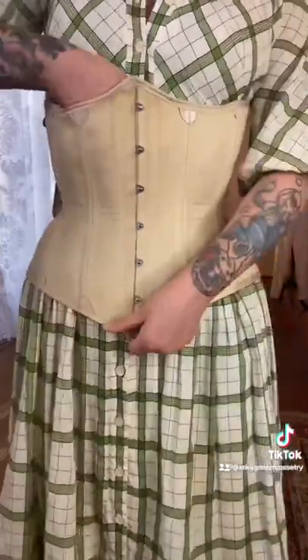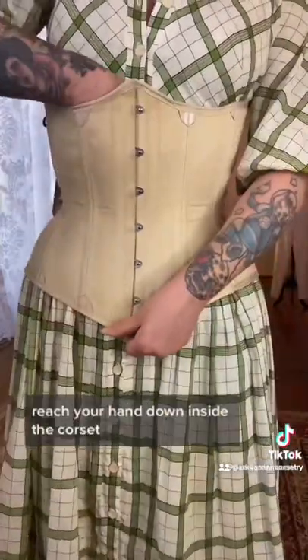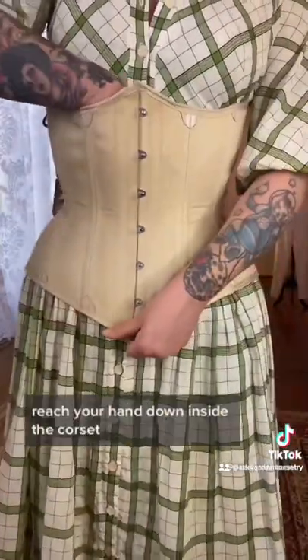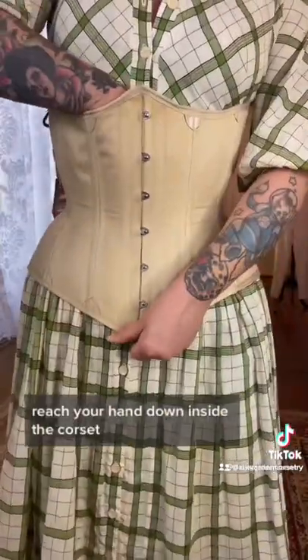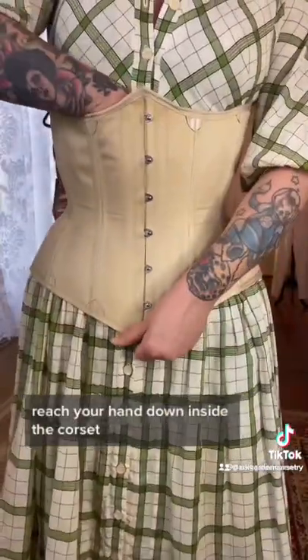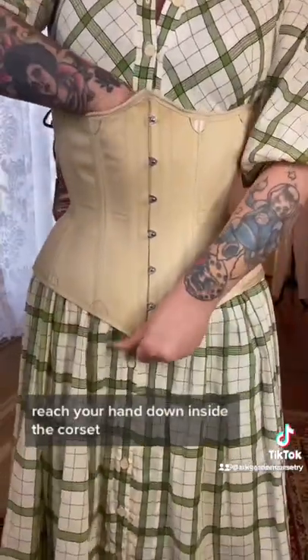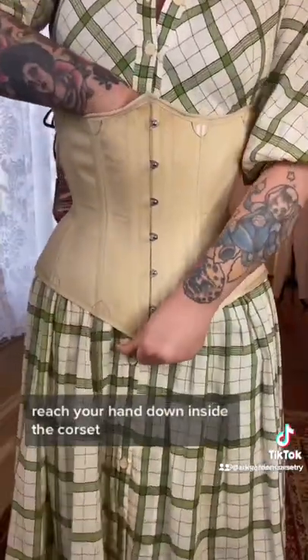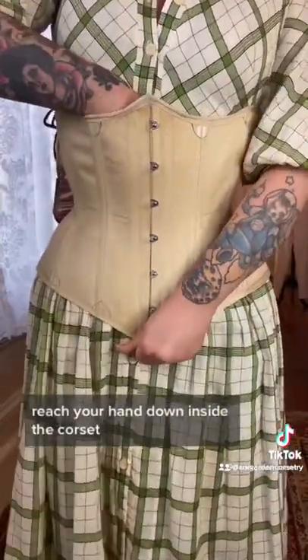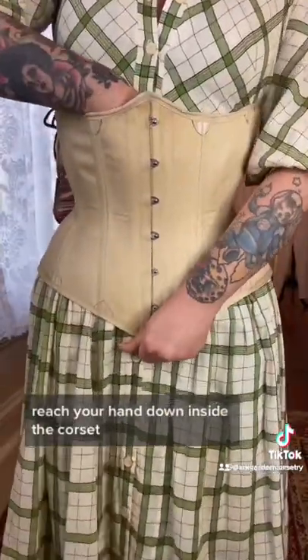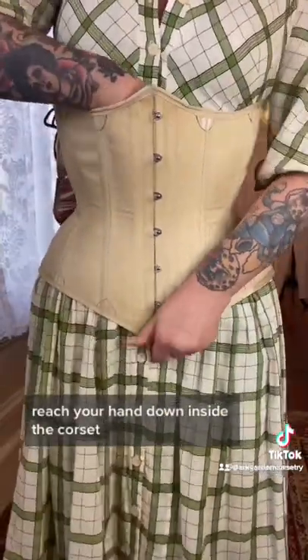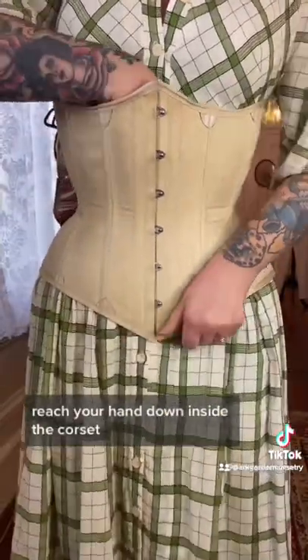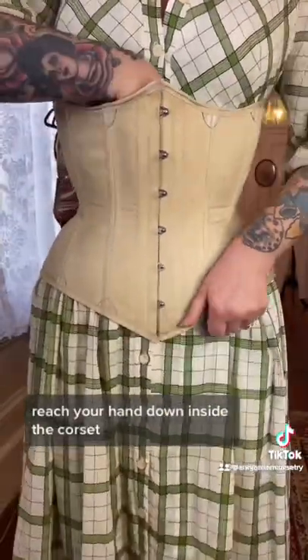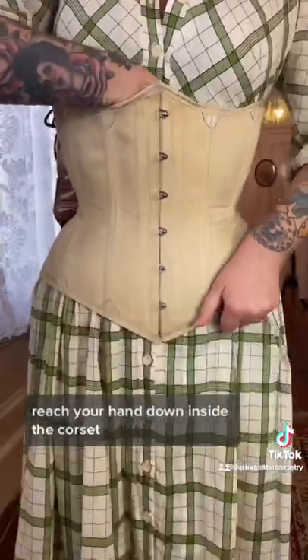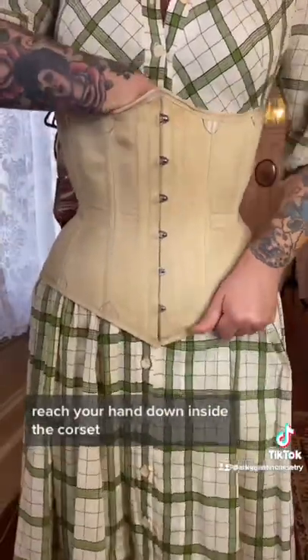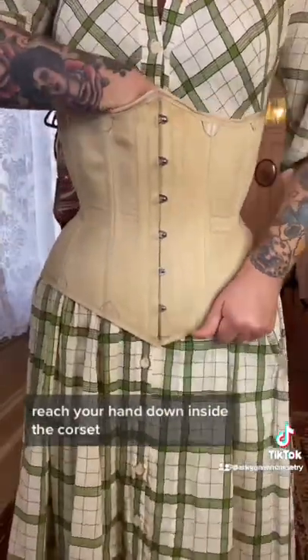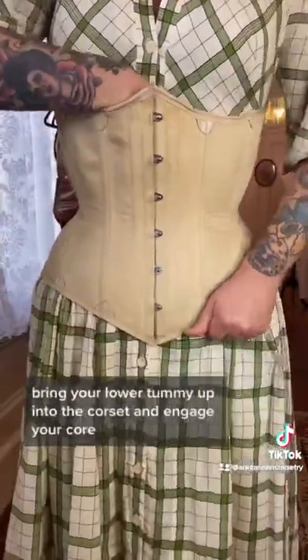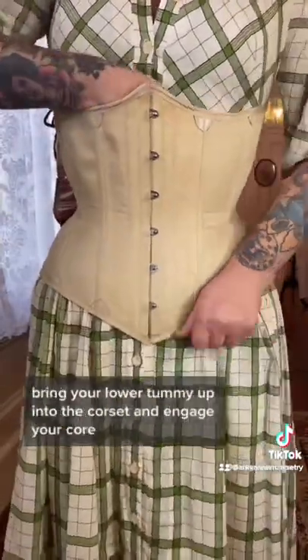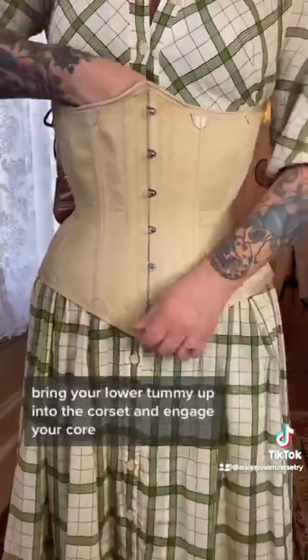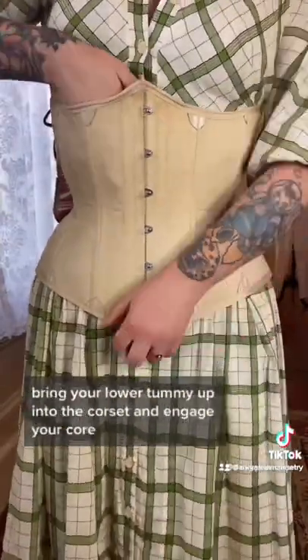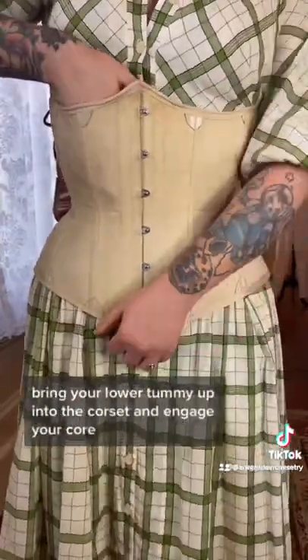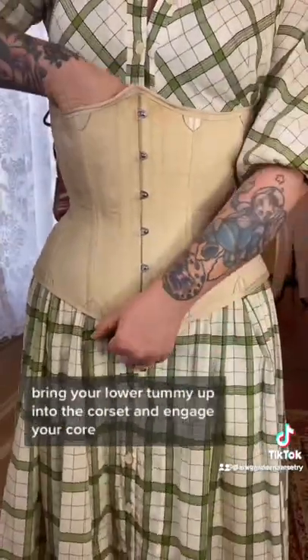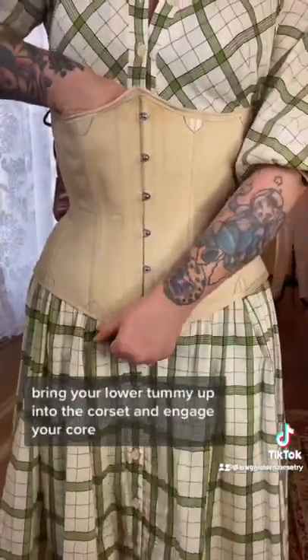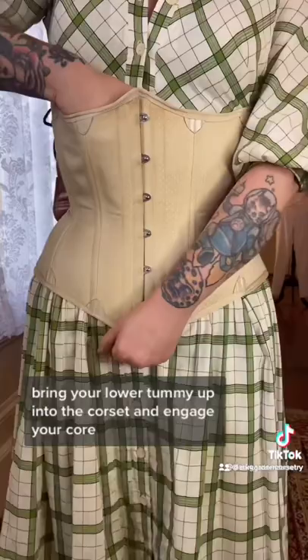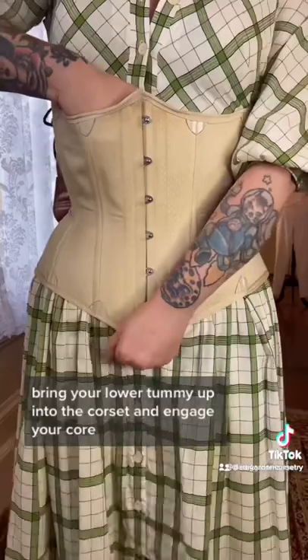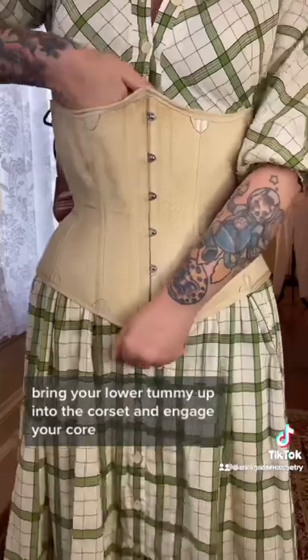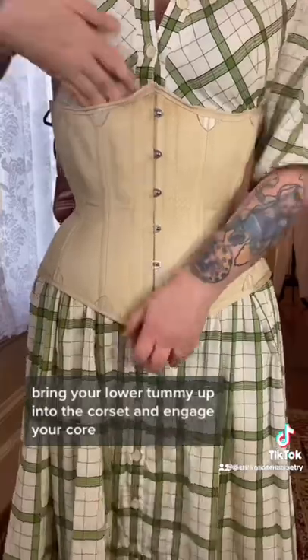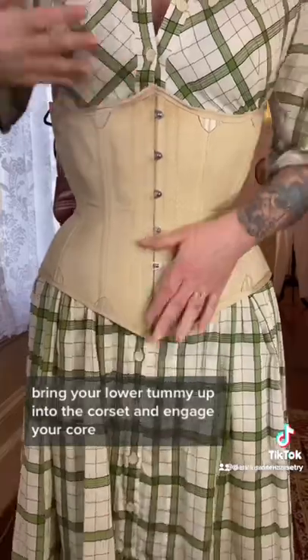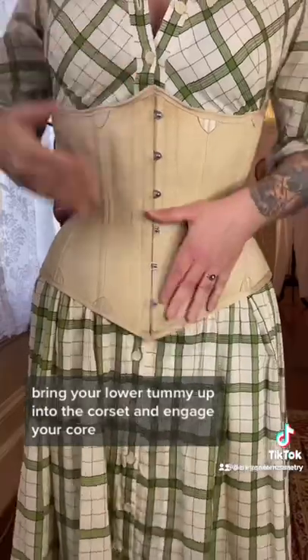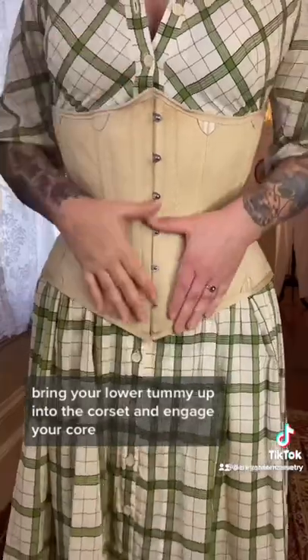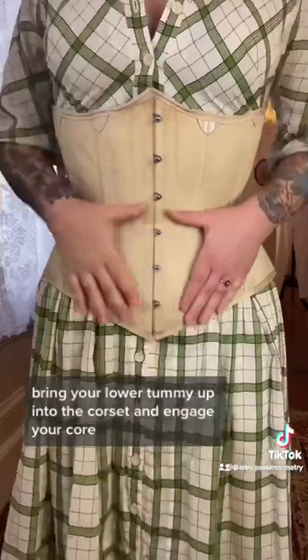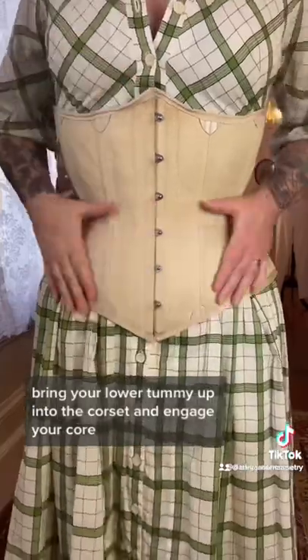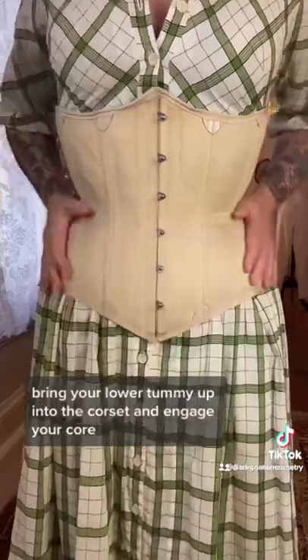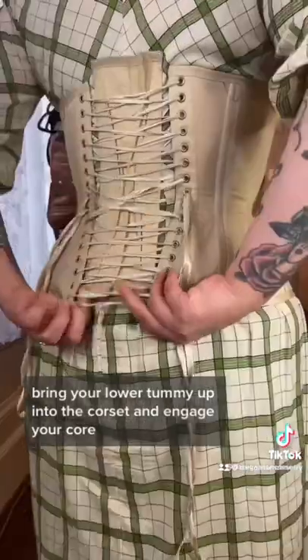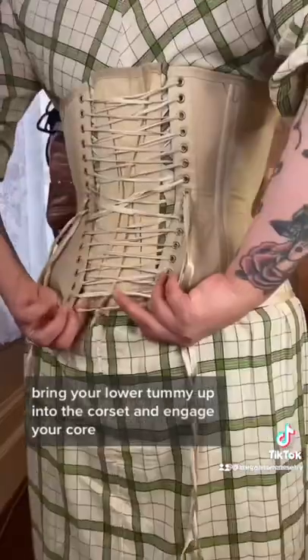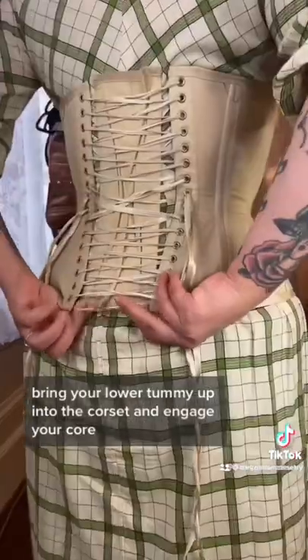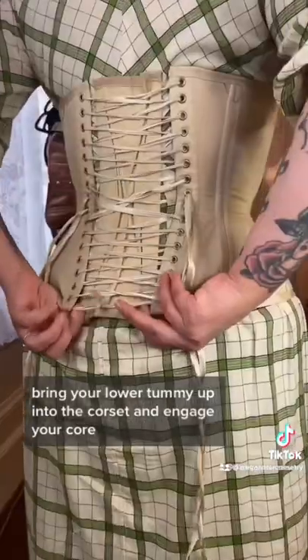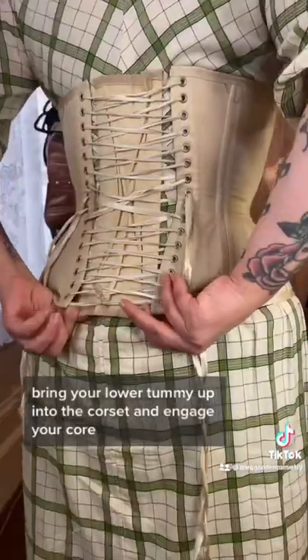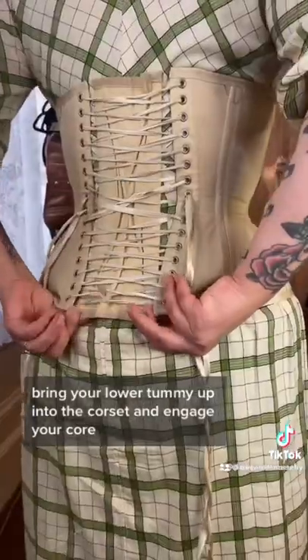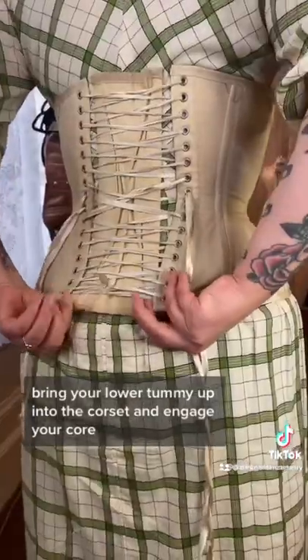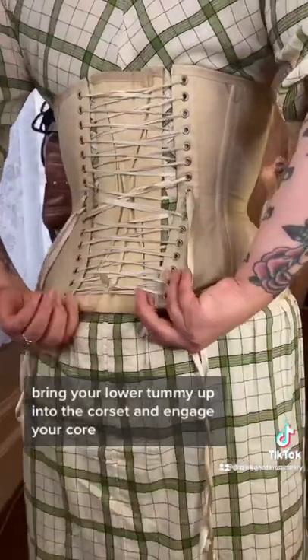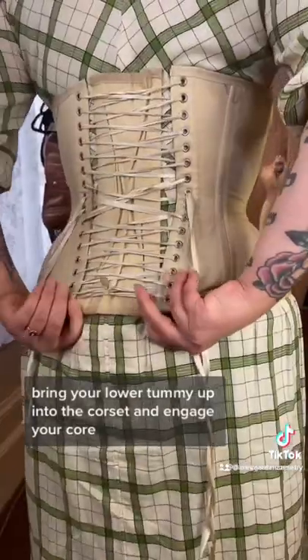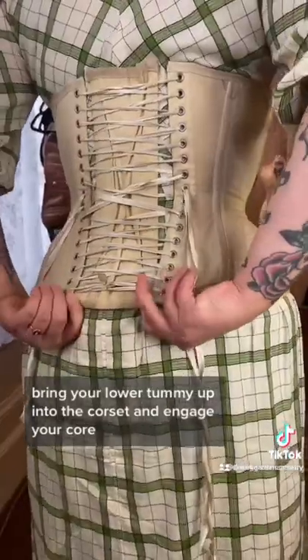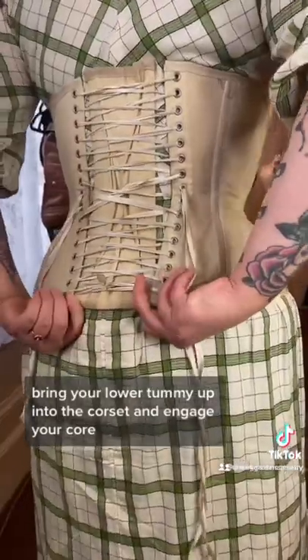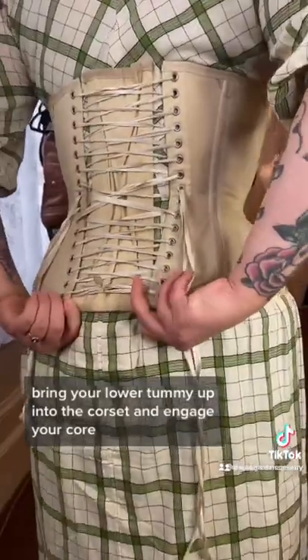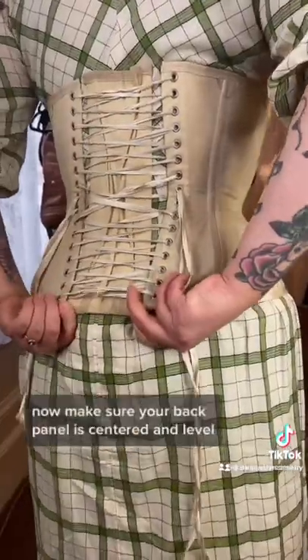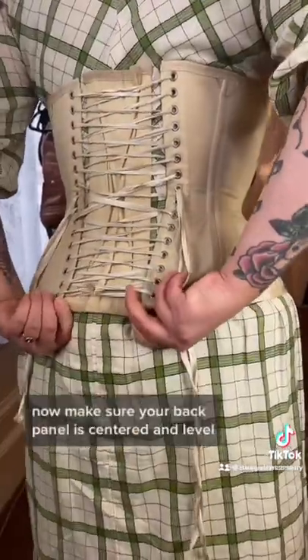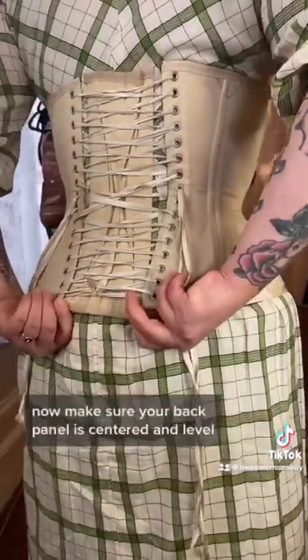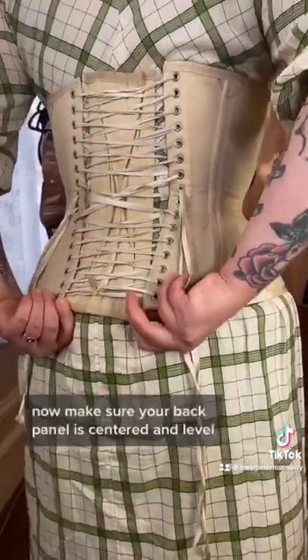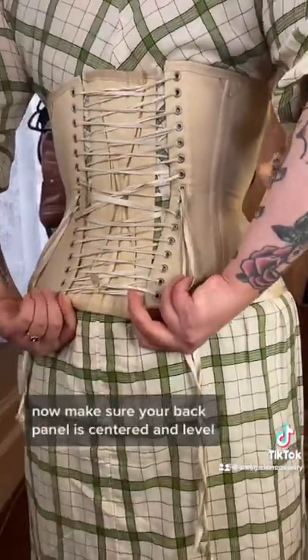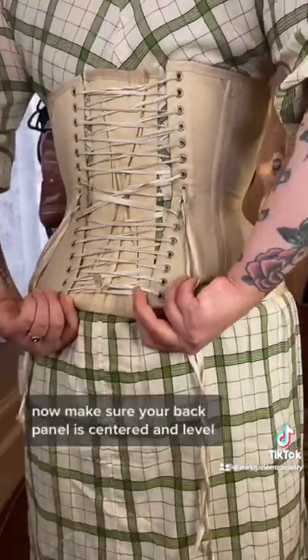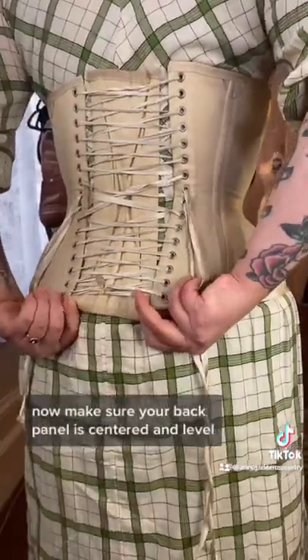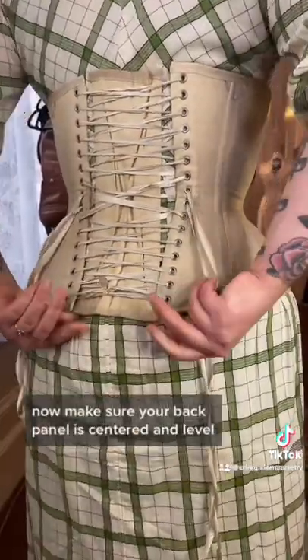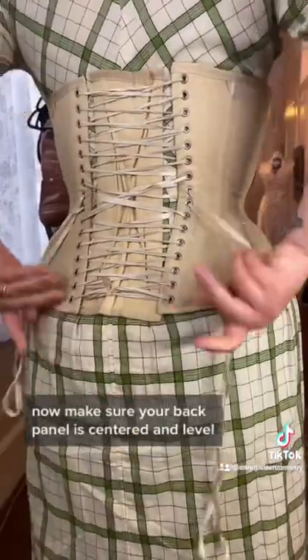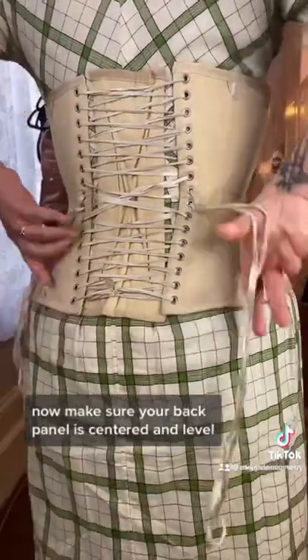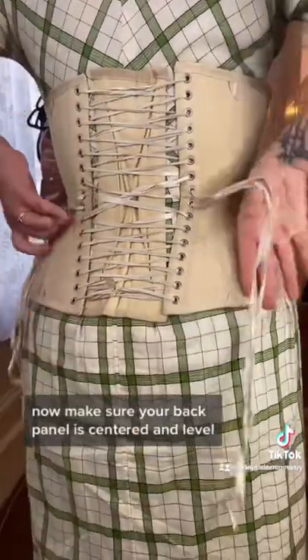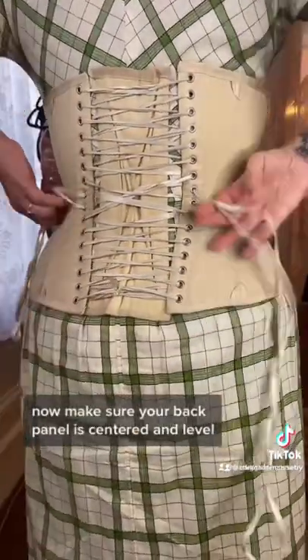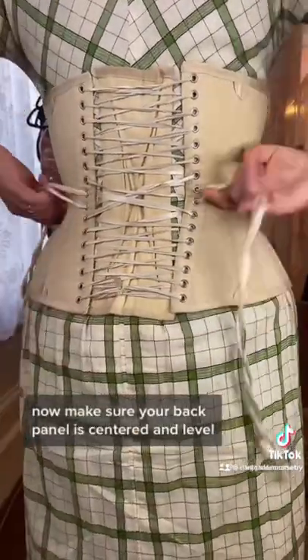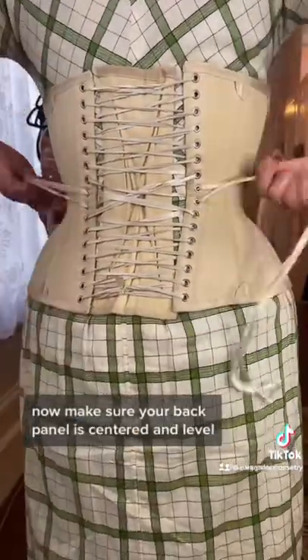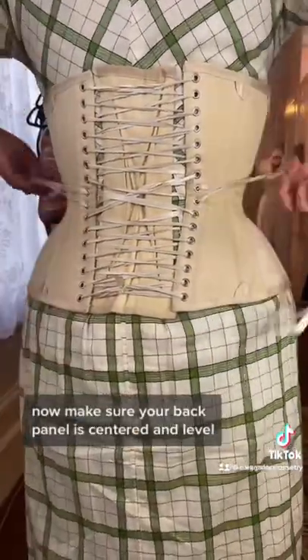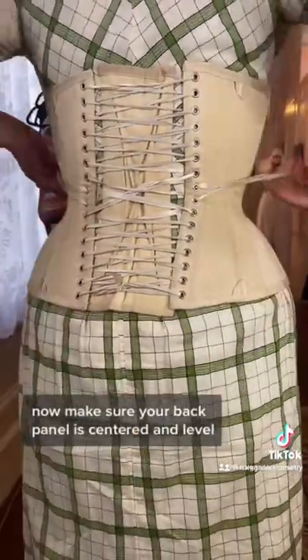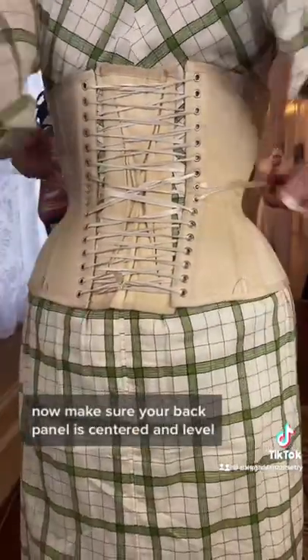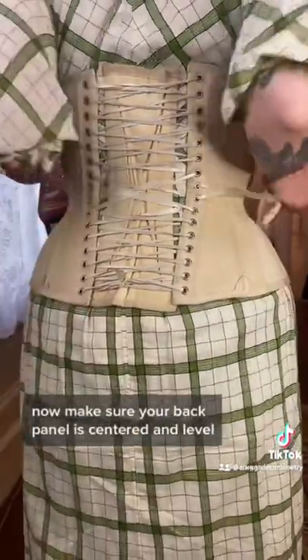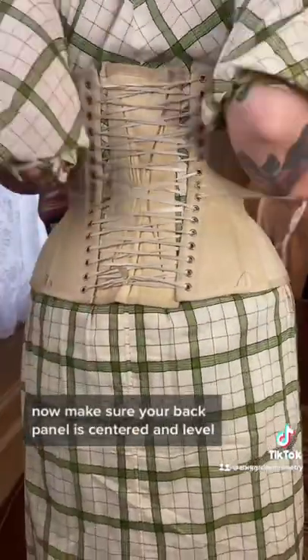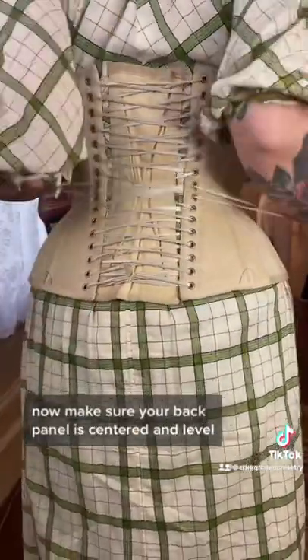Reach your hand down inside the corset, bring your lower tummy up into the corset and engage your core. Now make sure your back panel is centered and level.